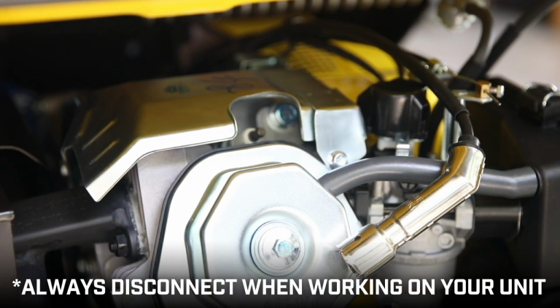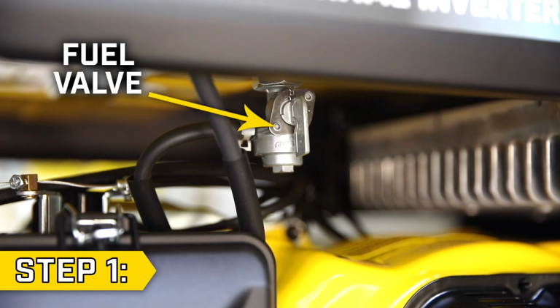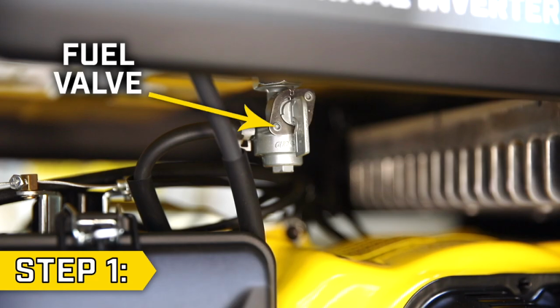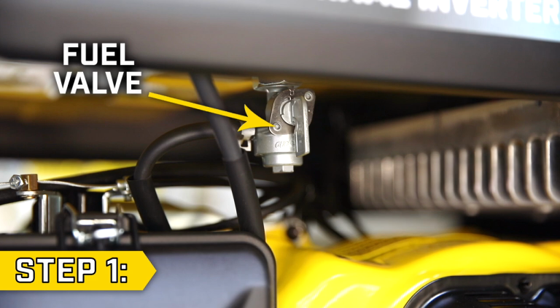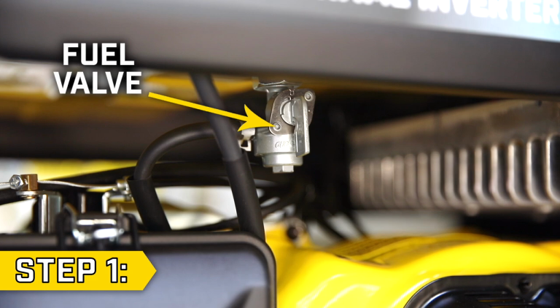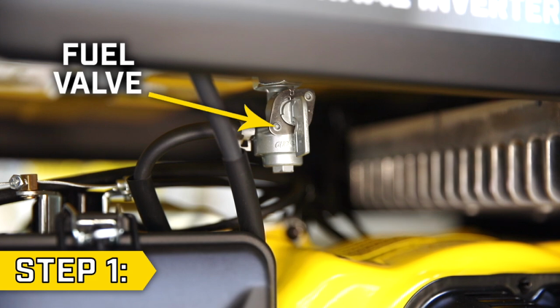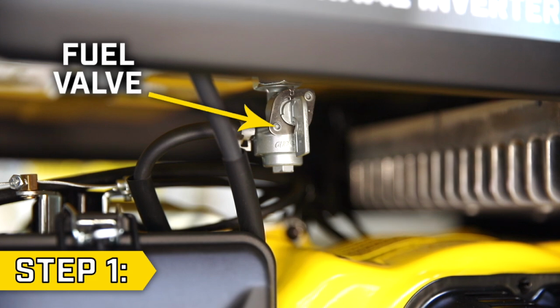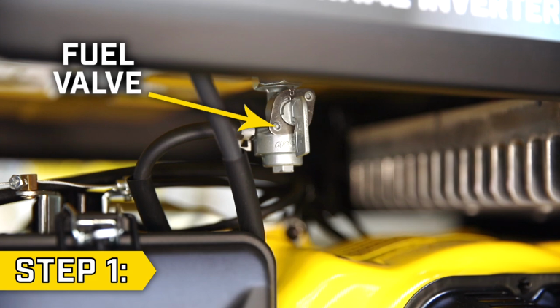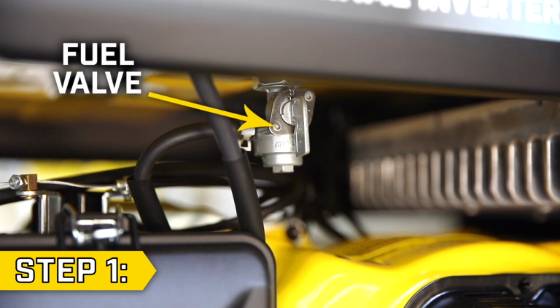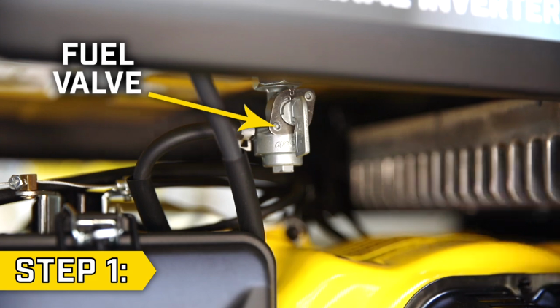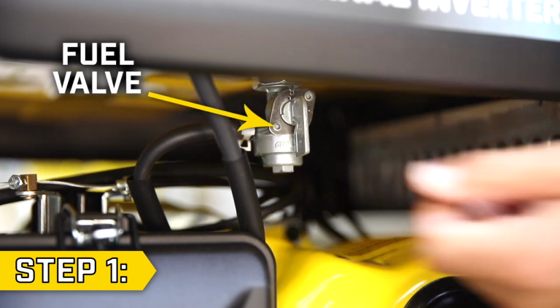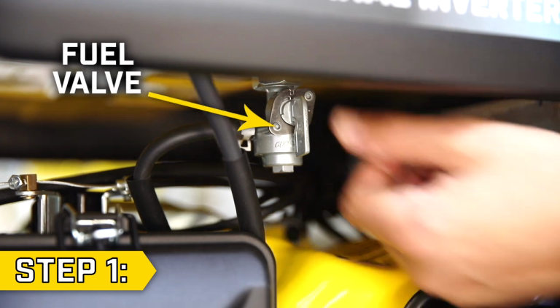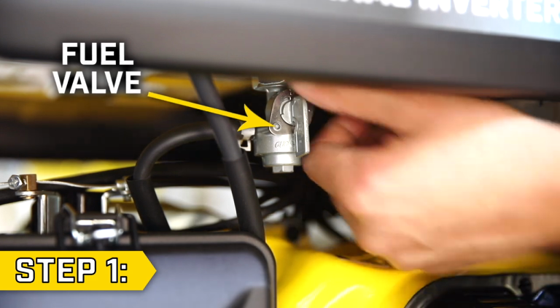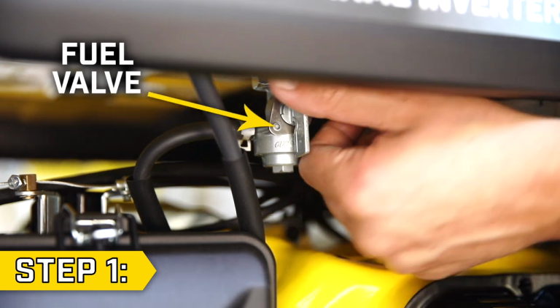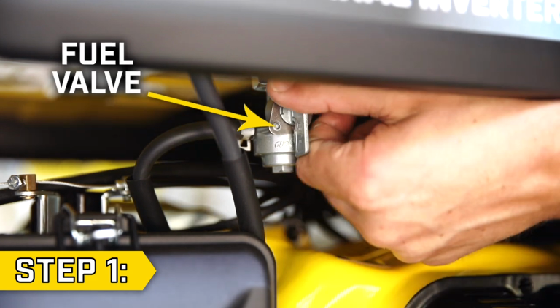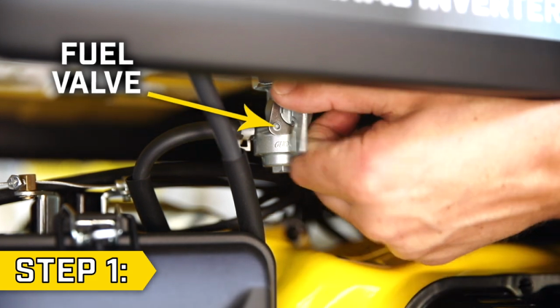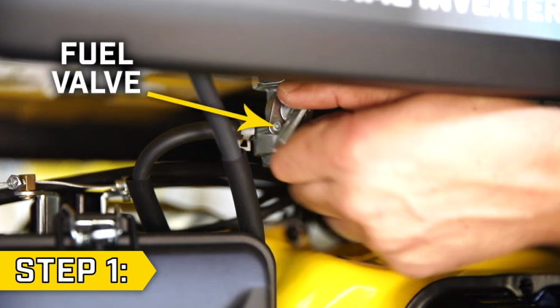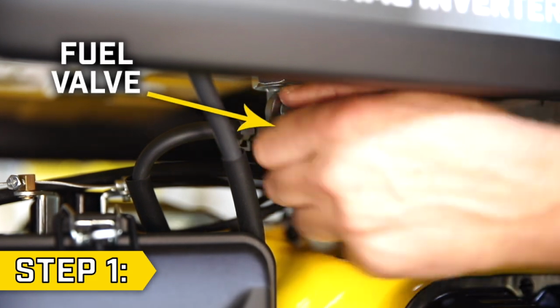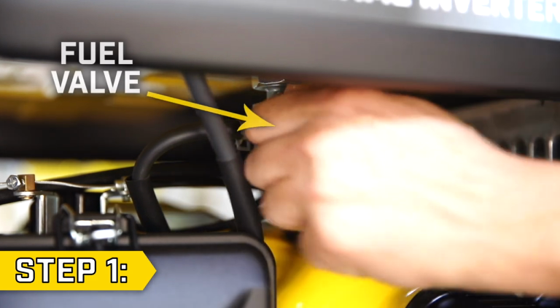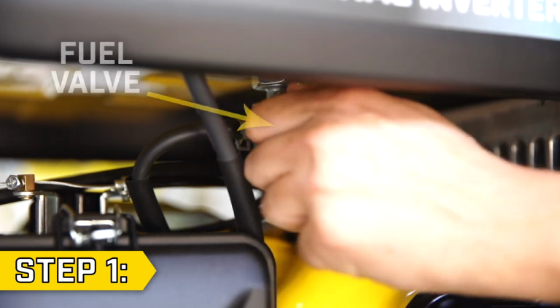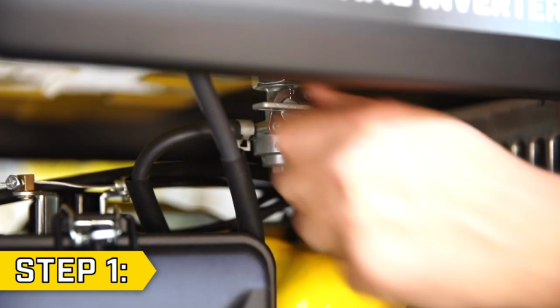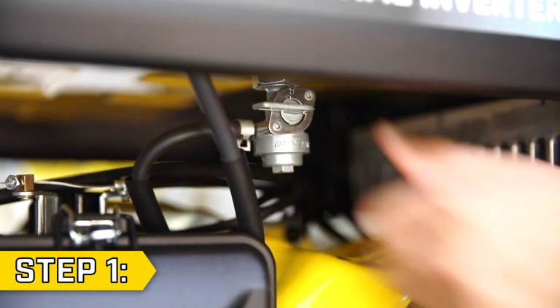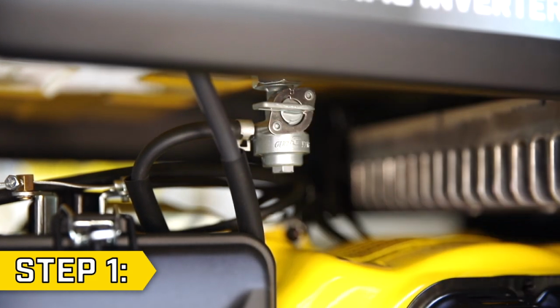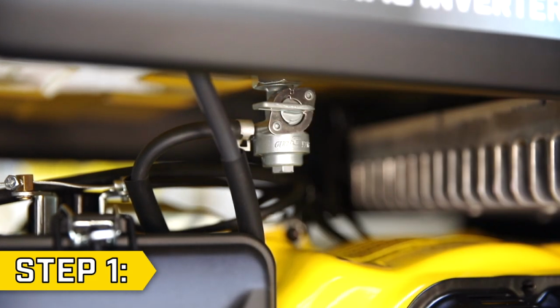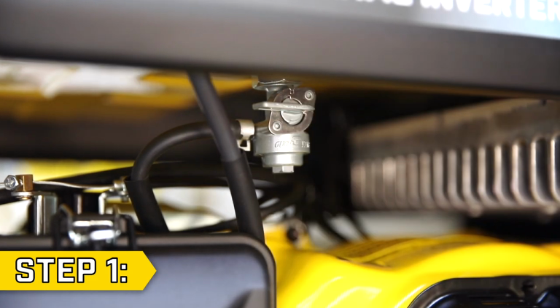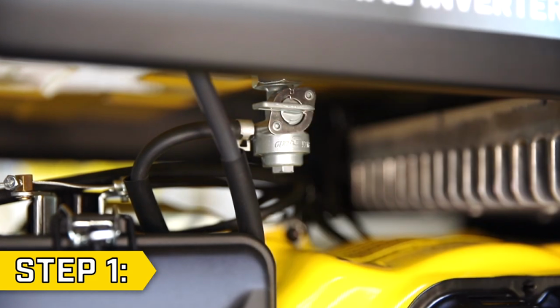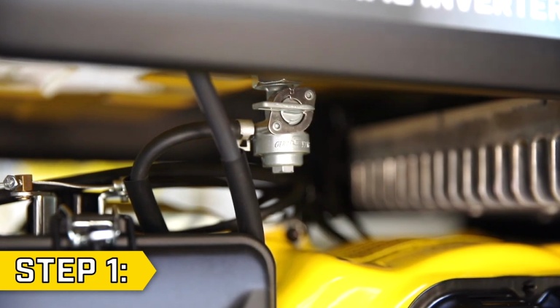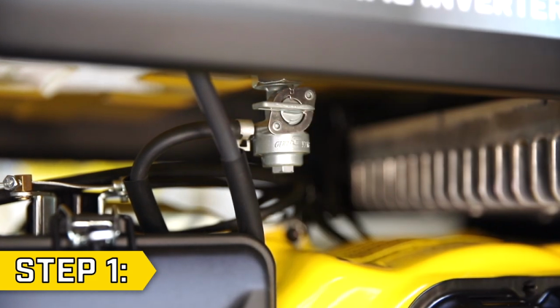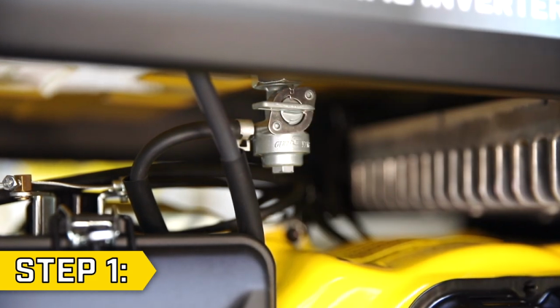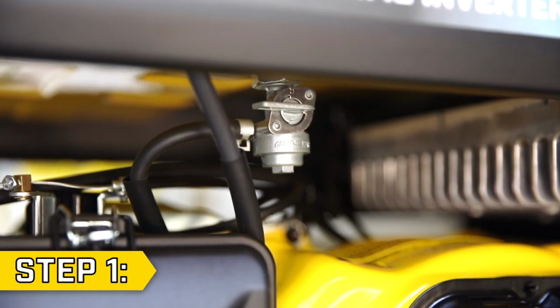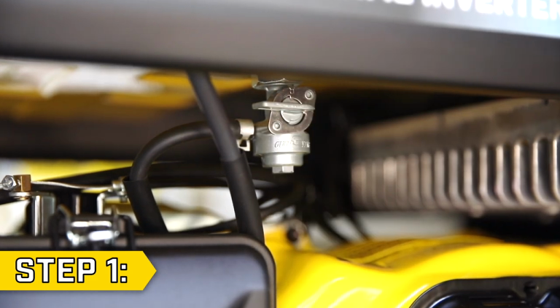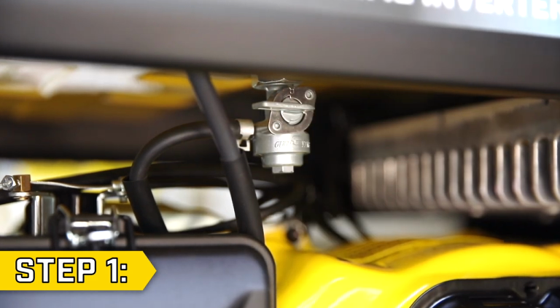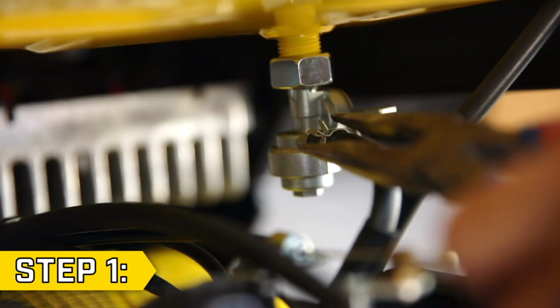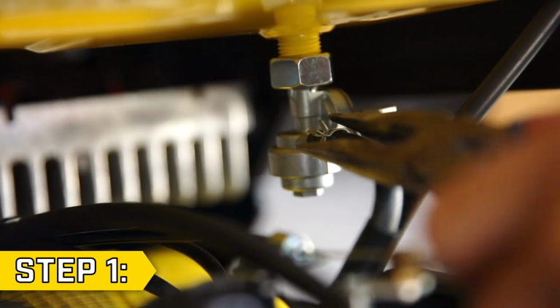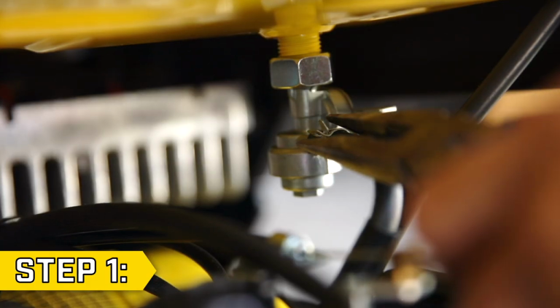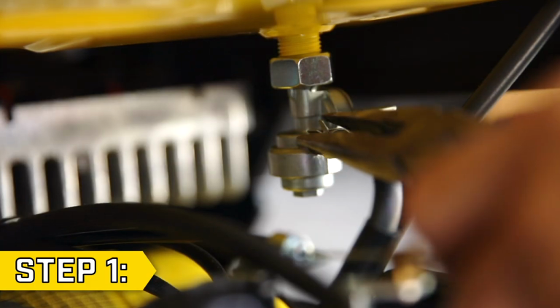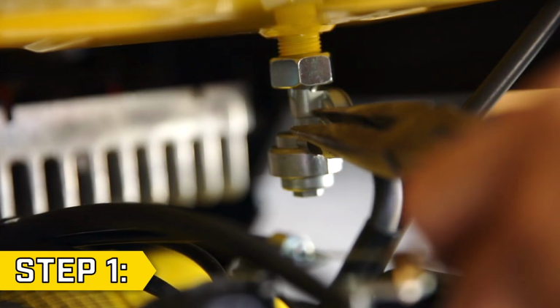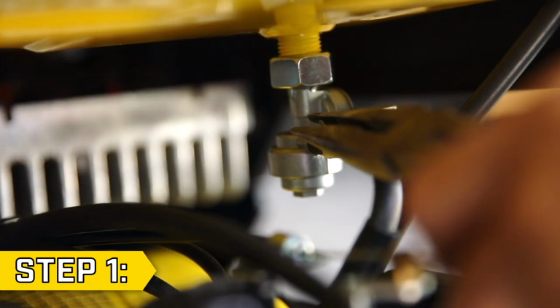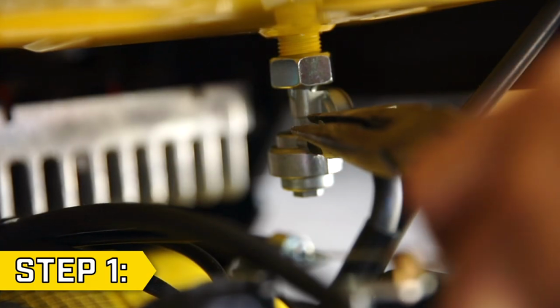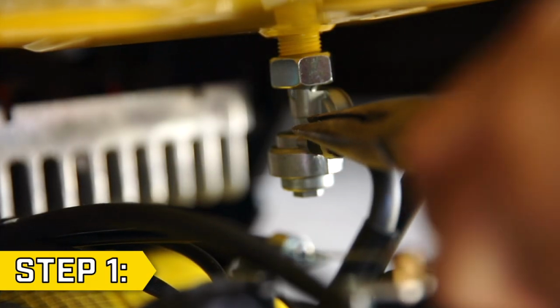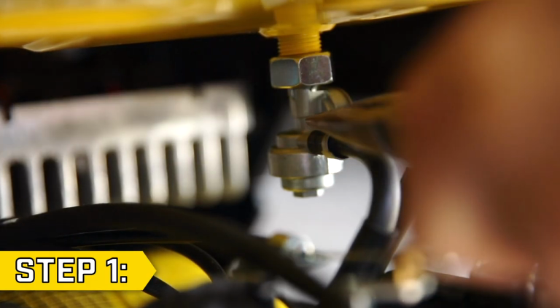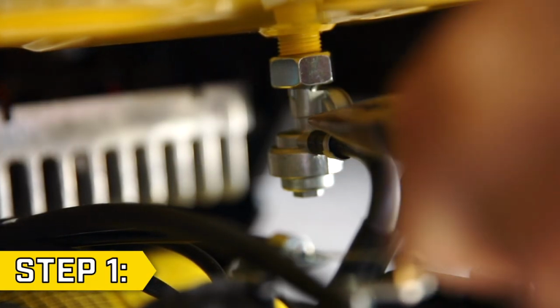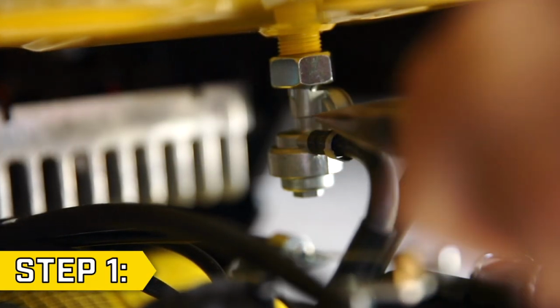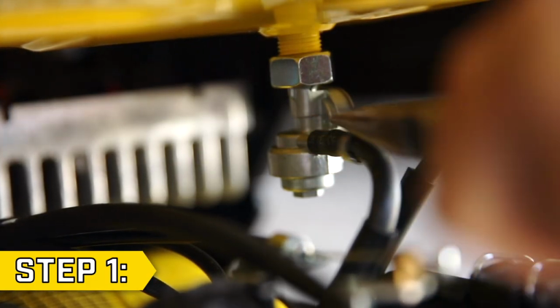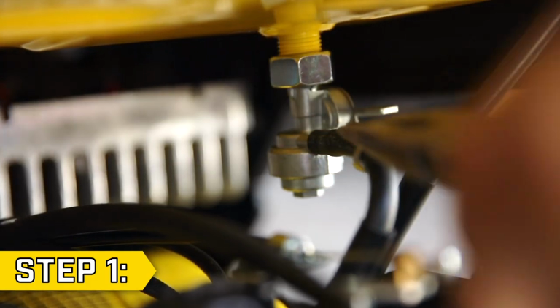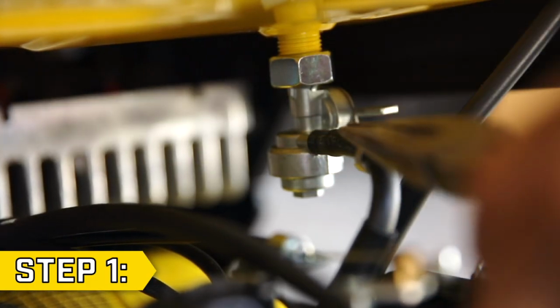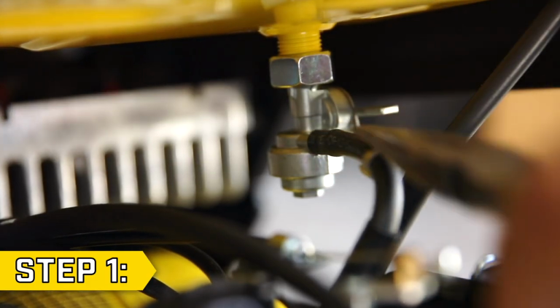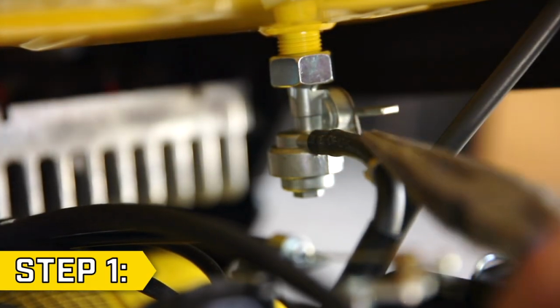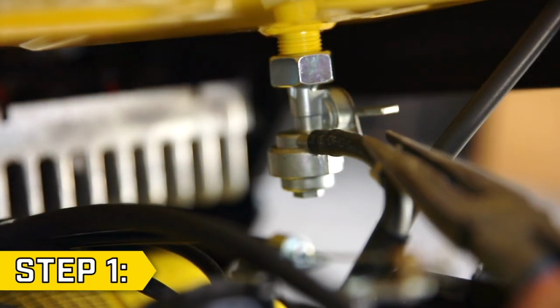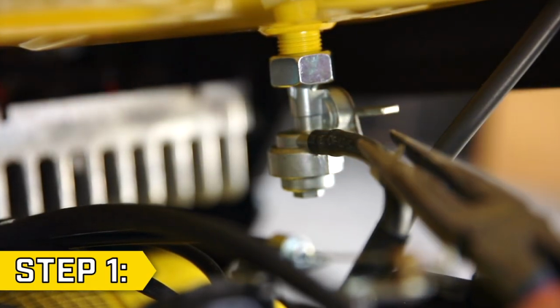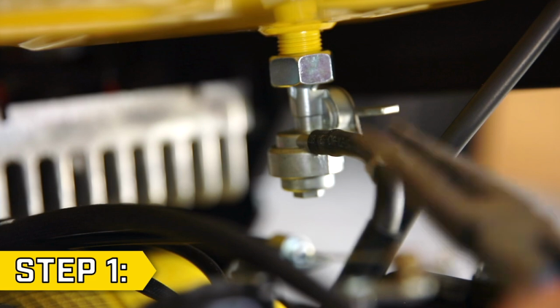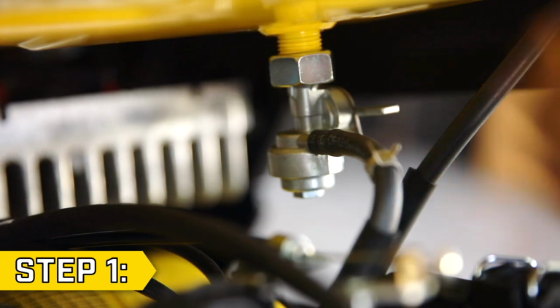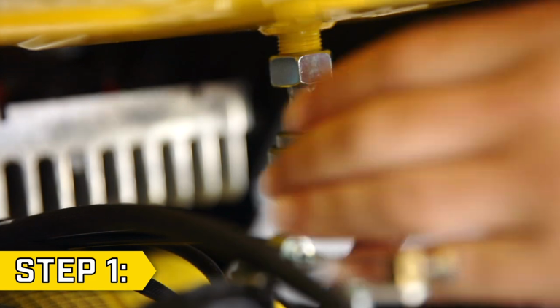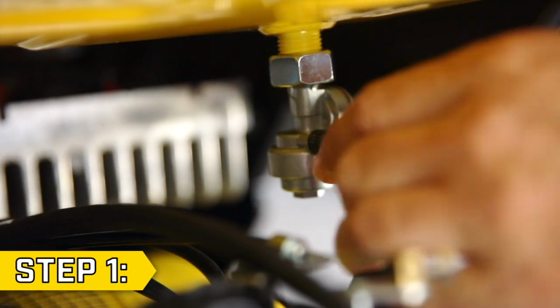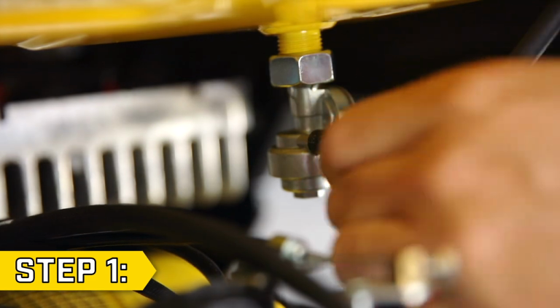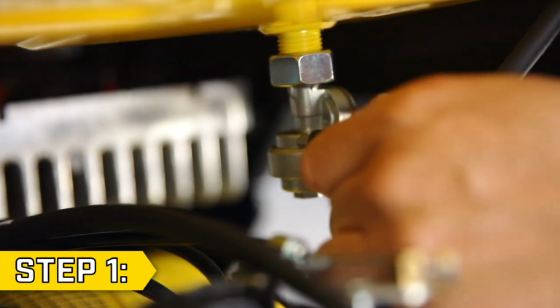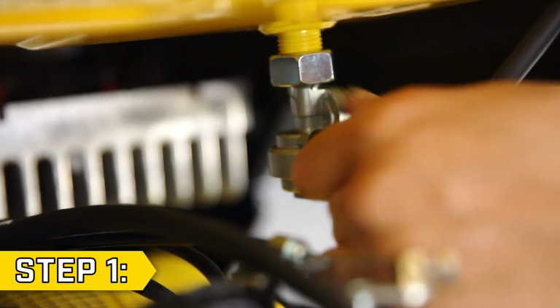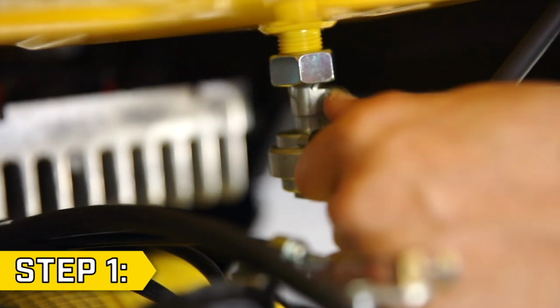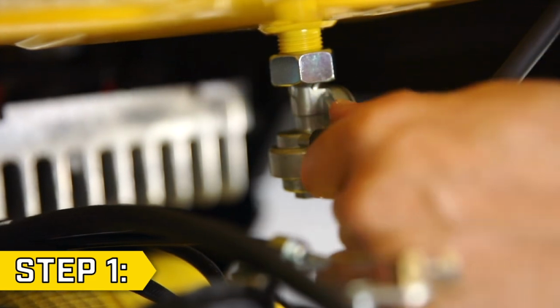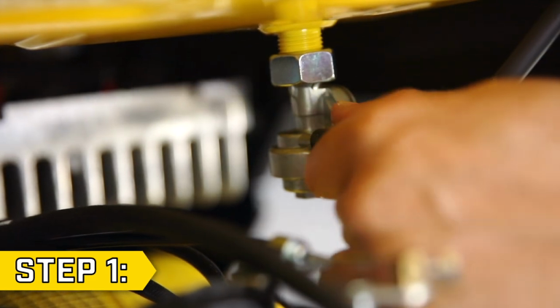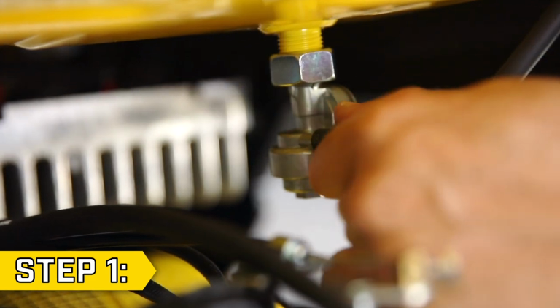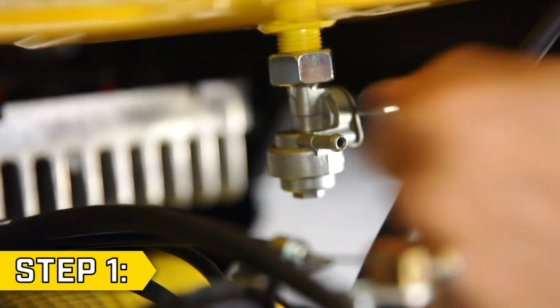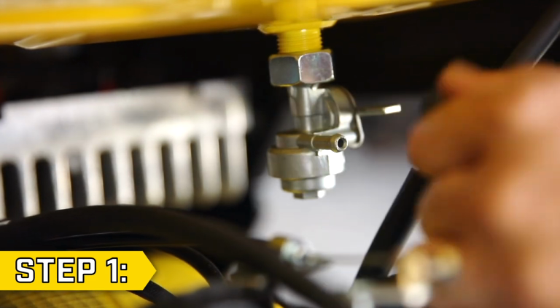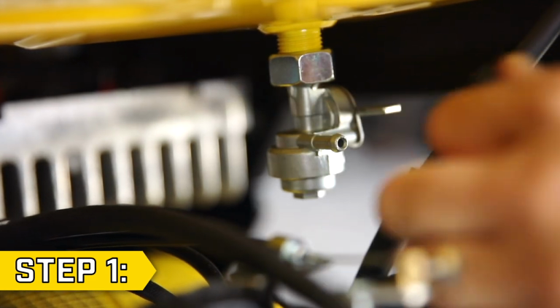Step 1. Turn the fuel valve off and then use a pair of pliers to loosen the hose clip and disconnect the fuel line.